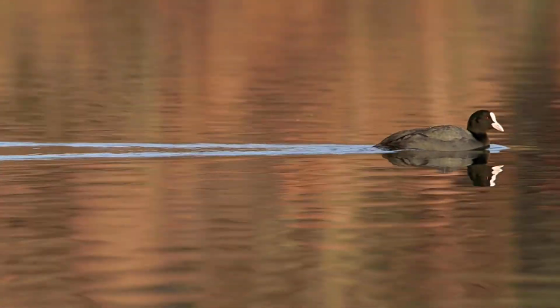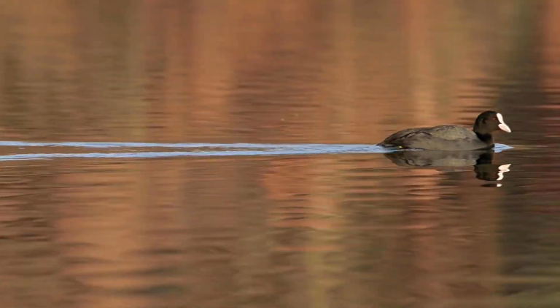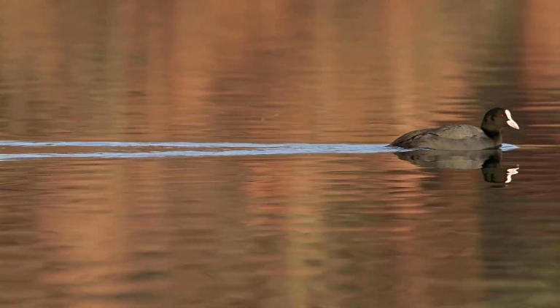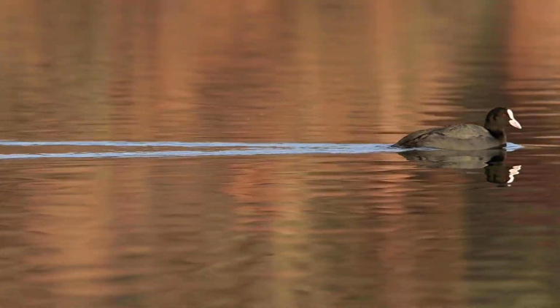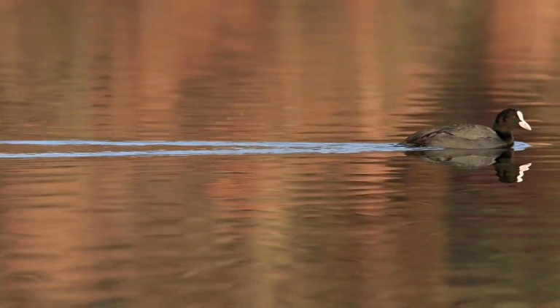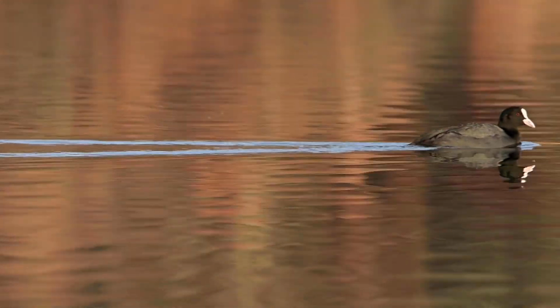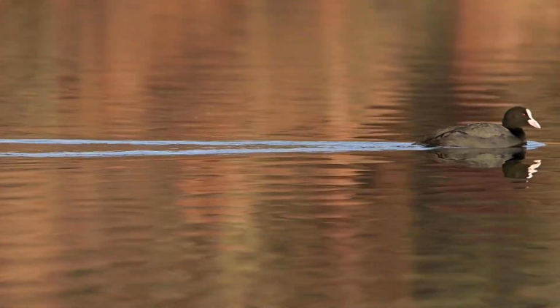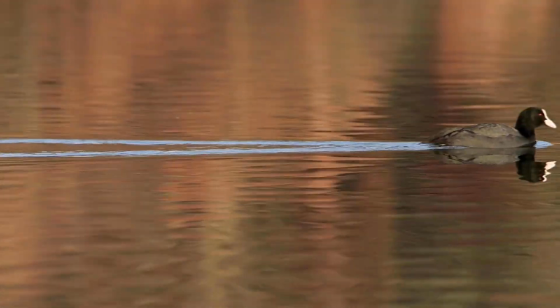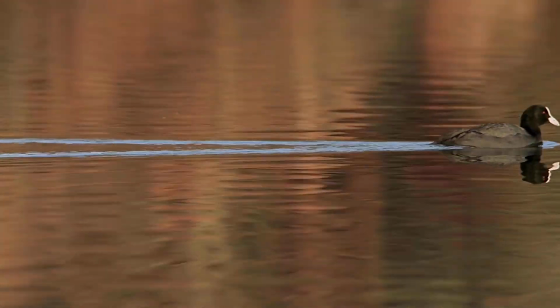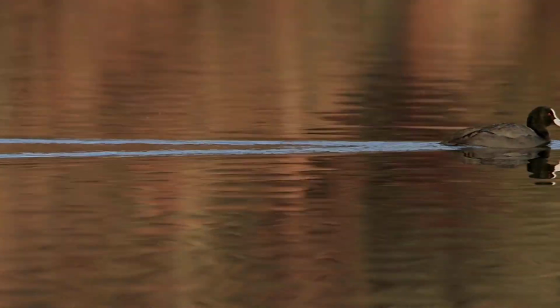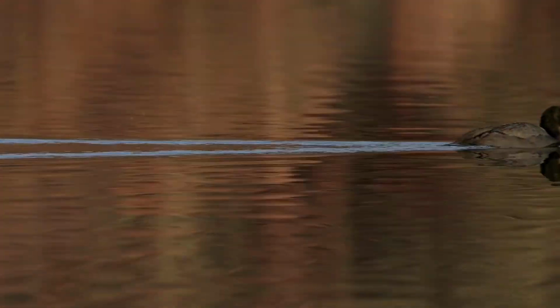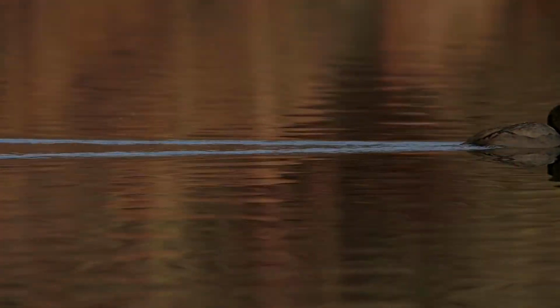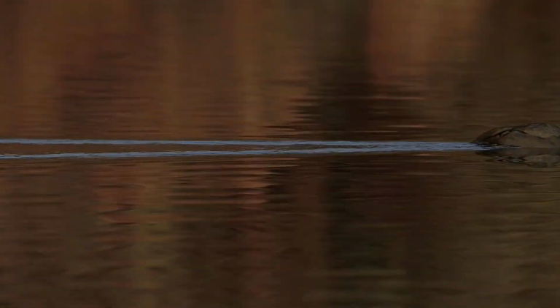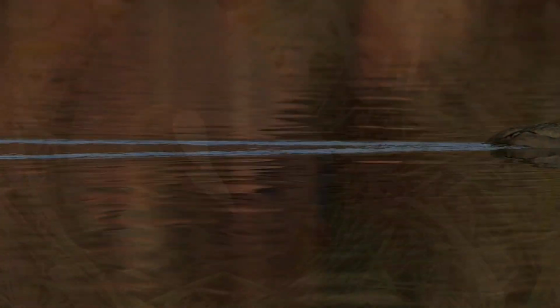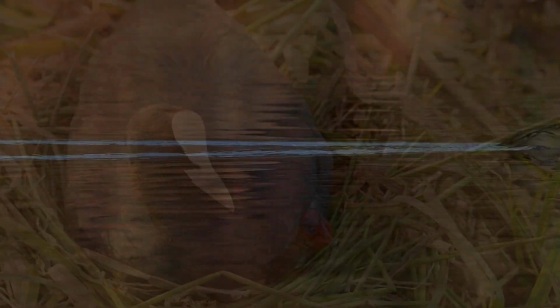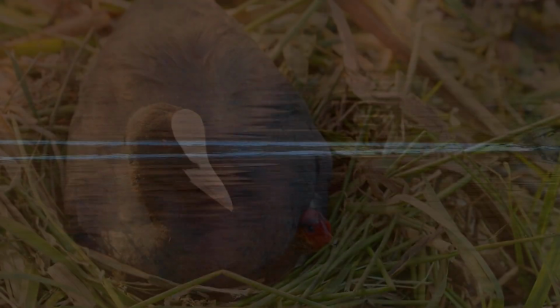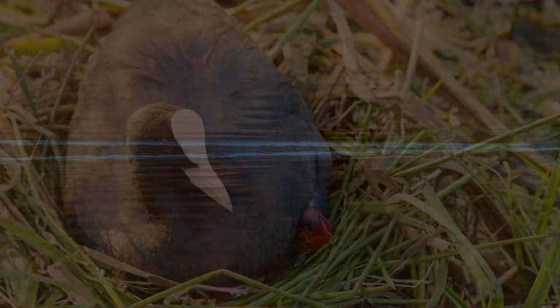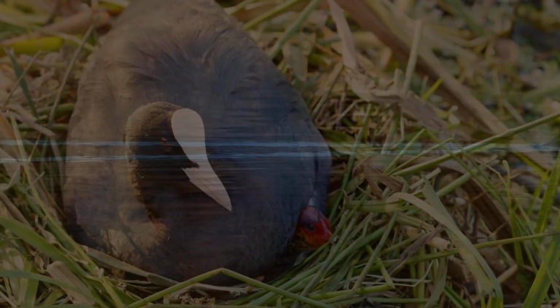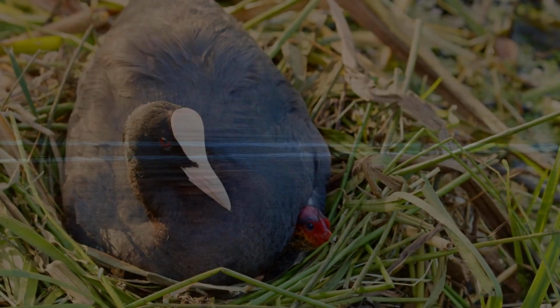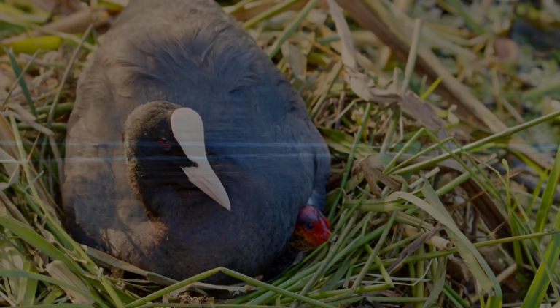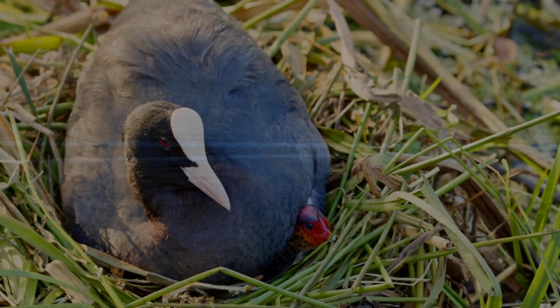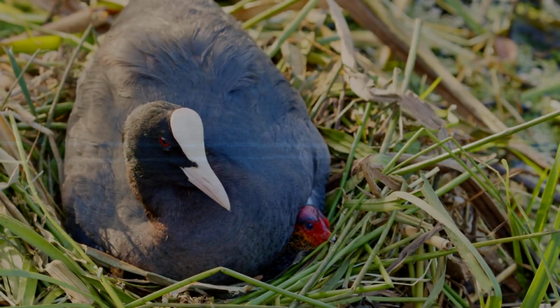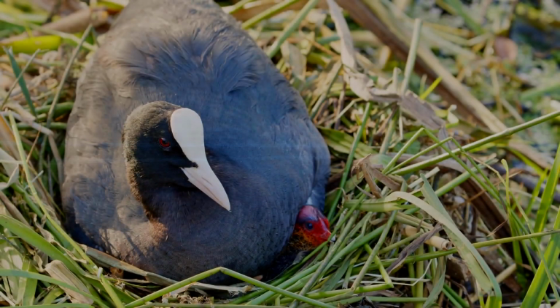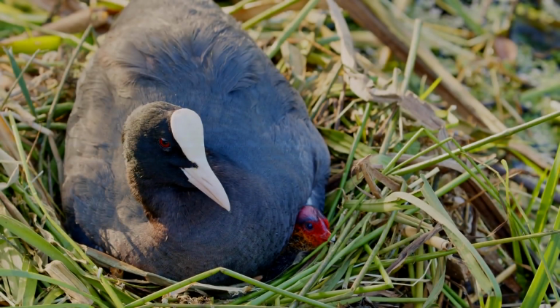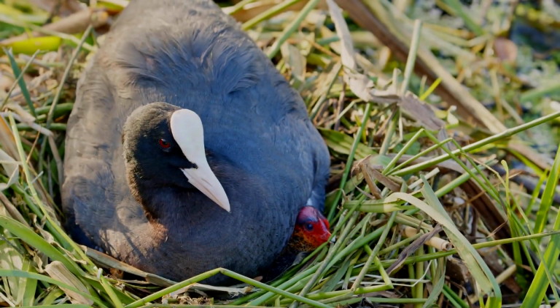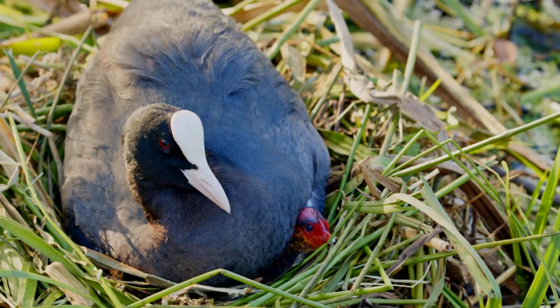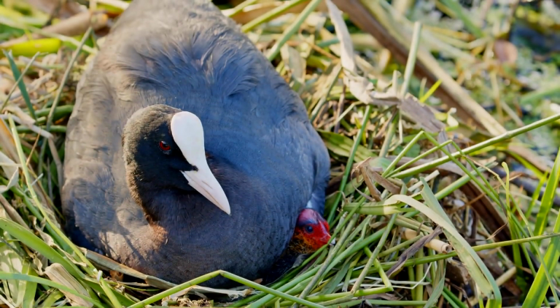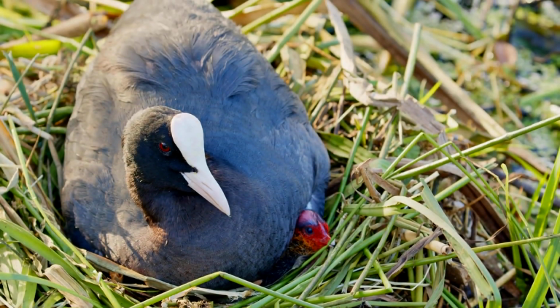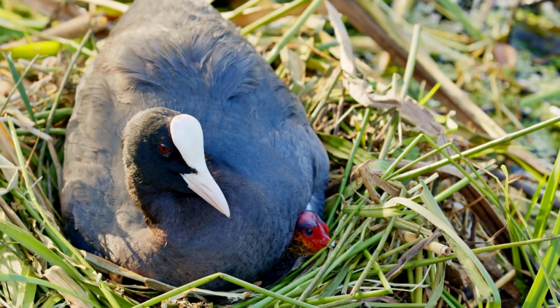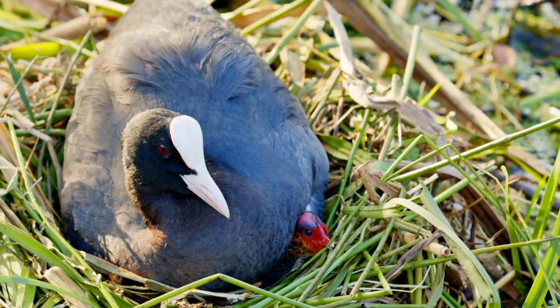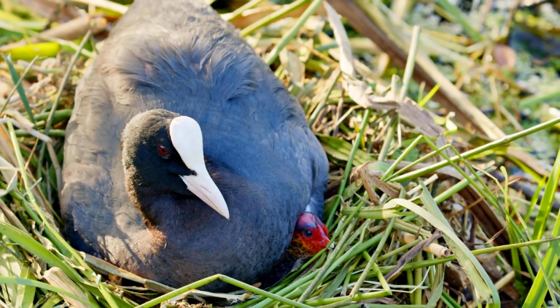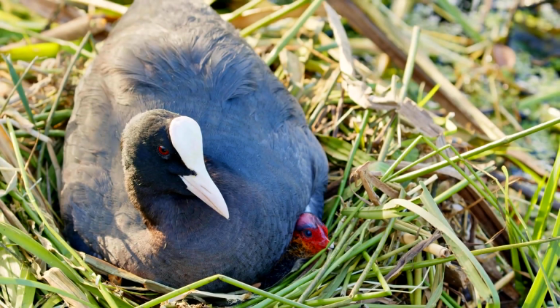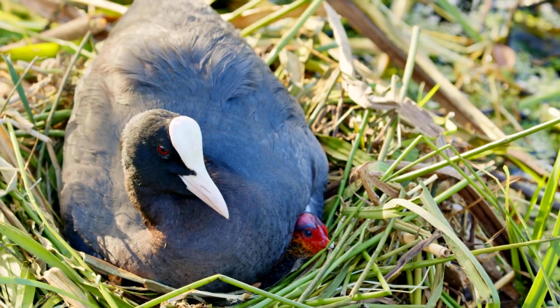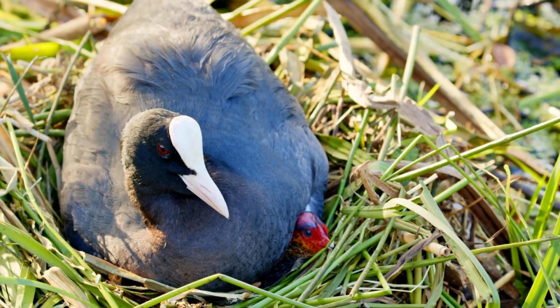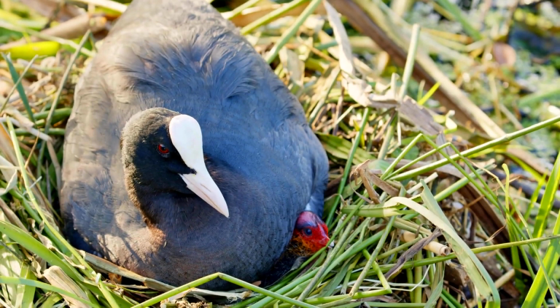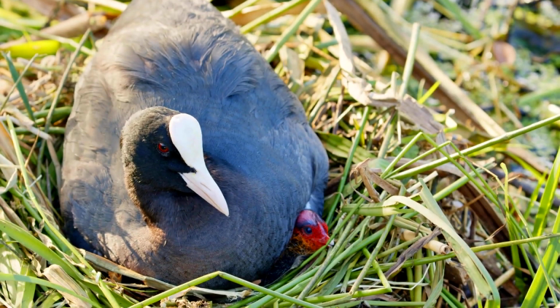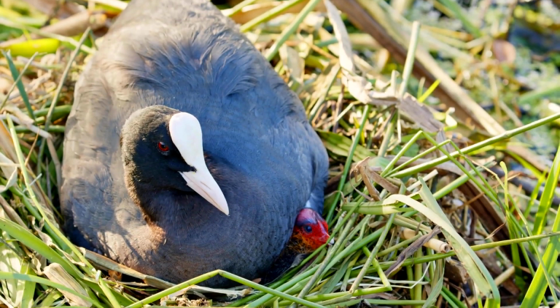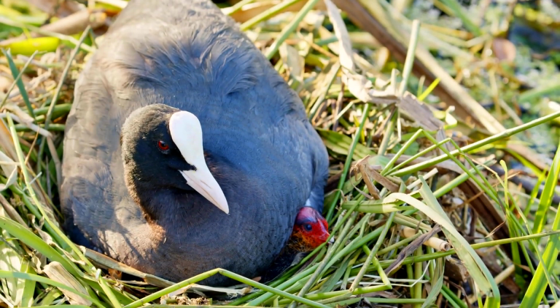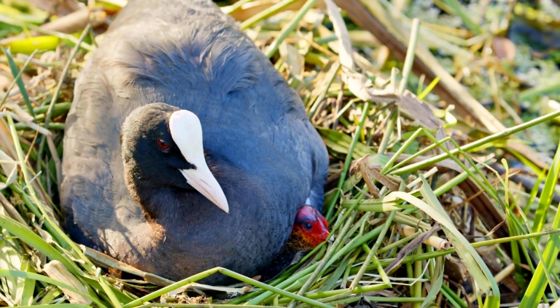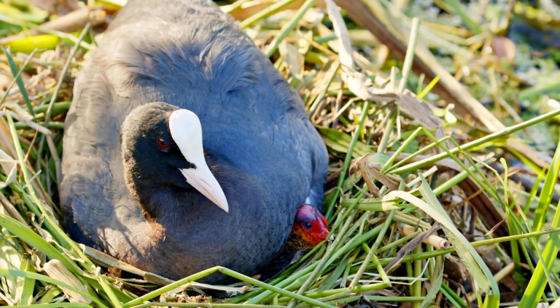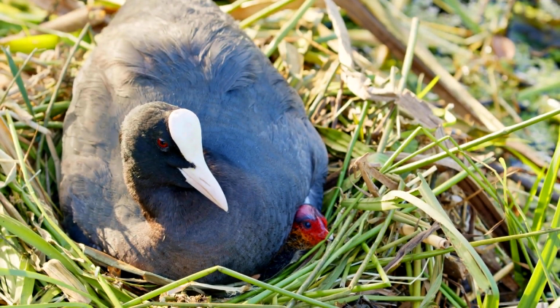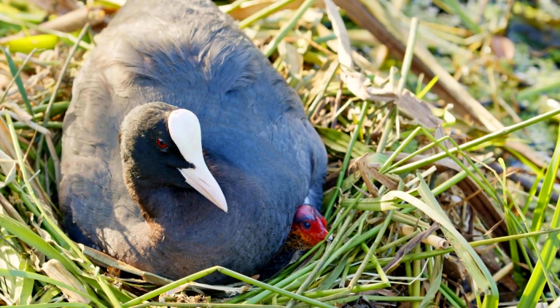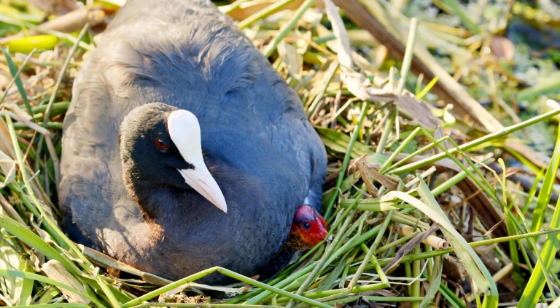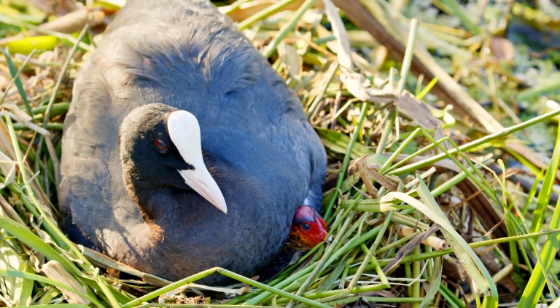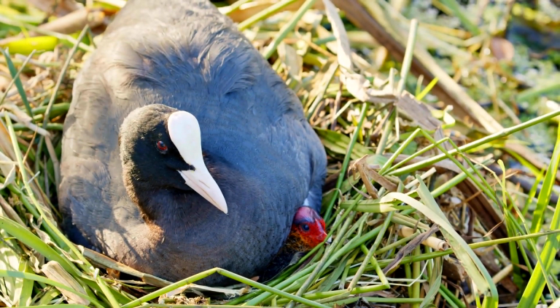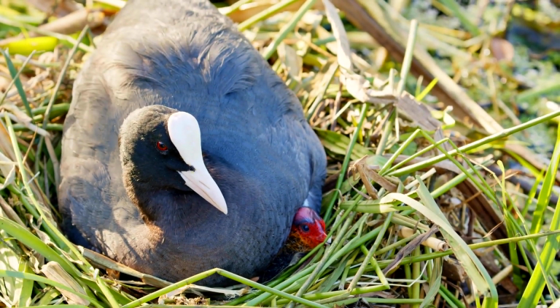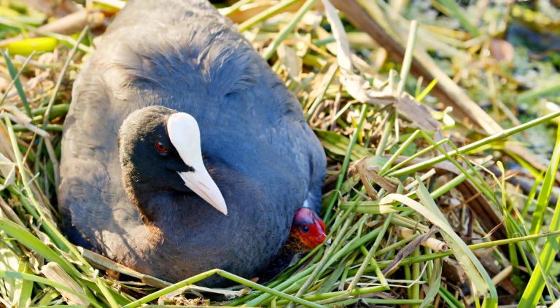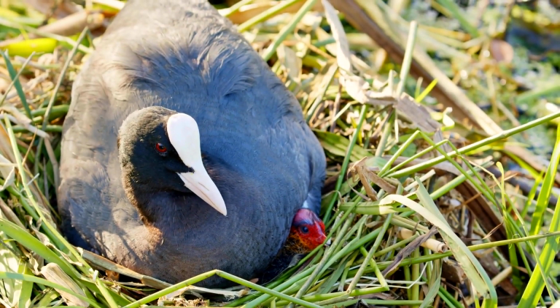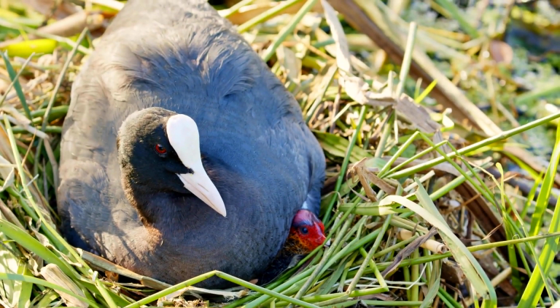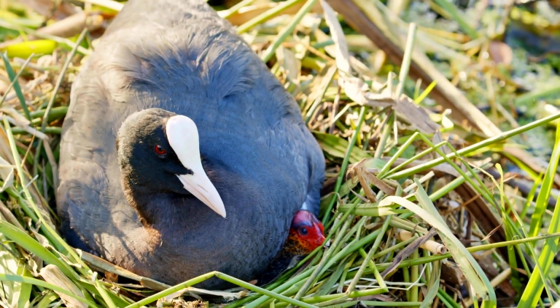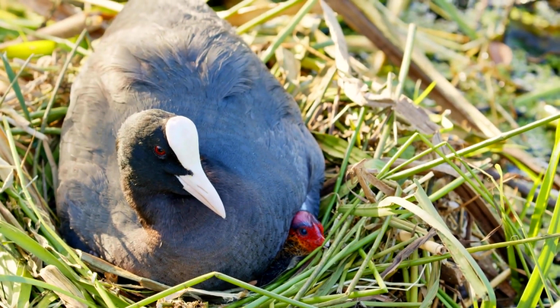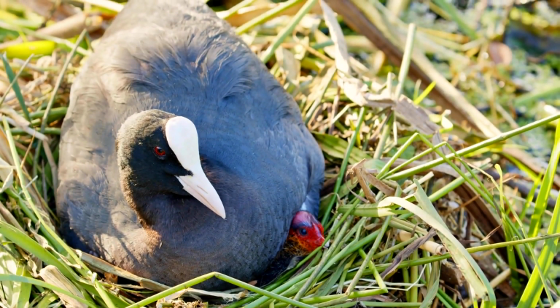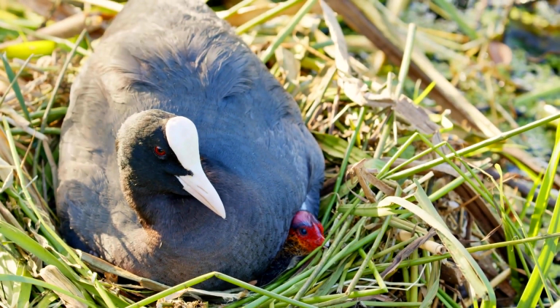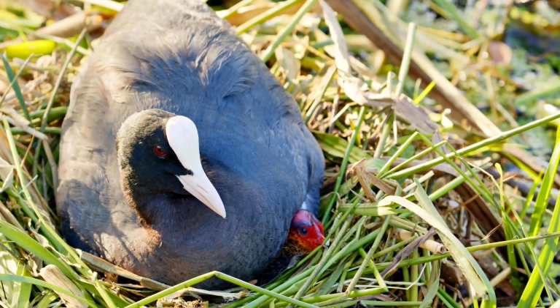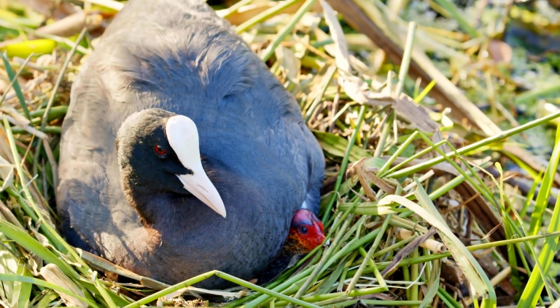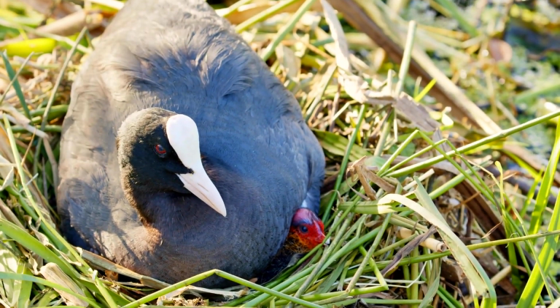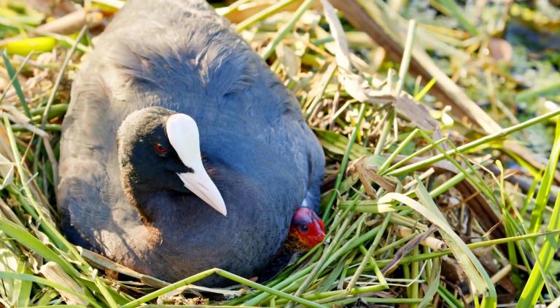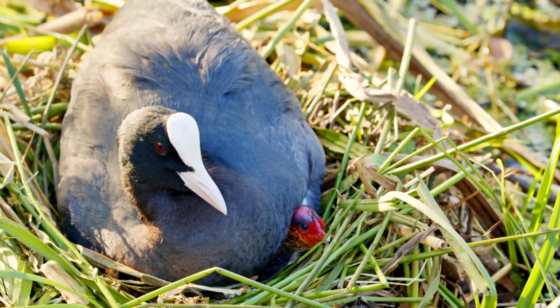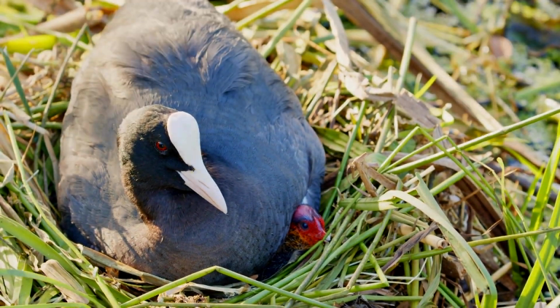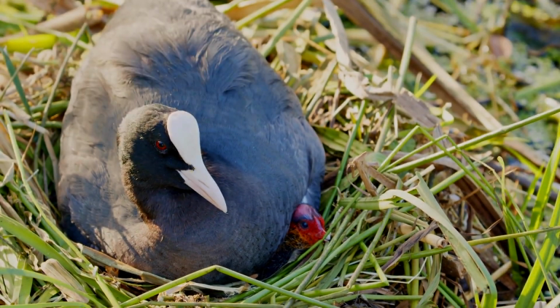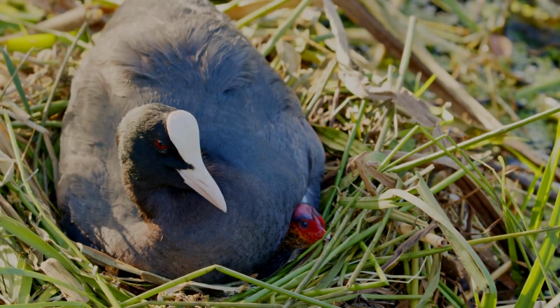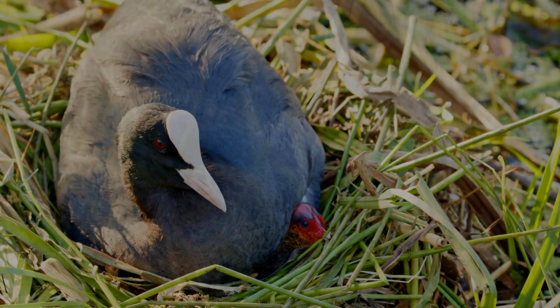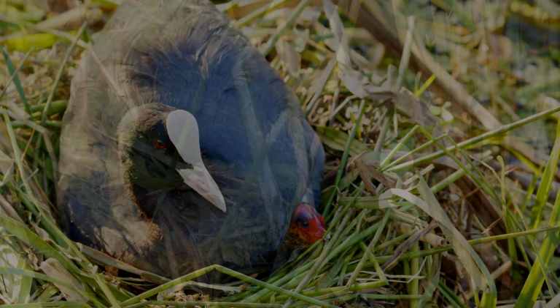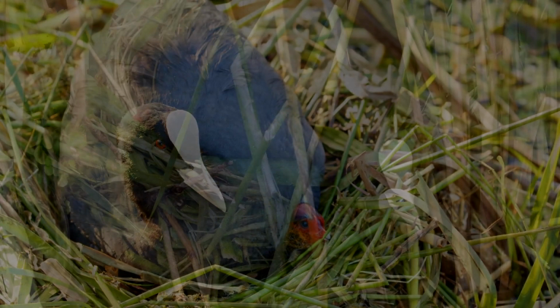Eurasian Coots build a large floating nest made of sticks, barks, grasses, and other plant materials.